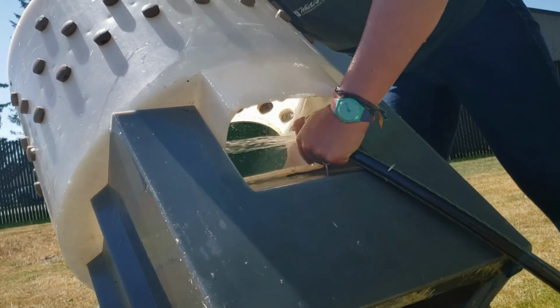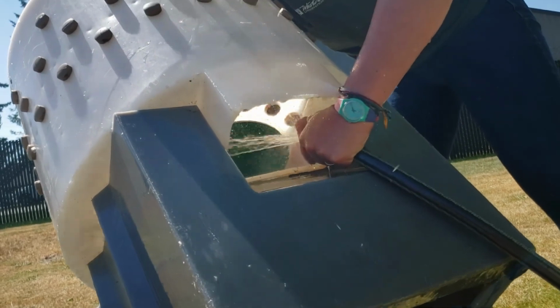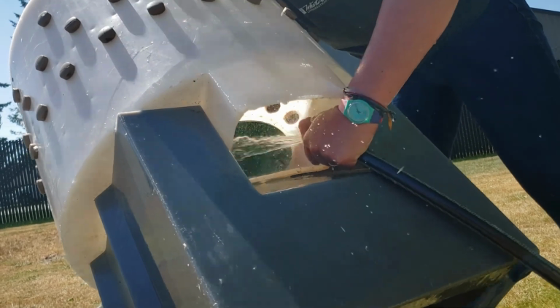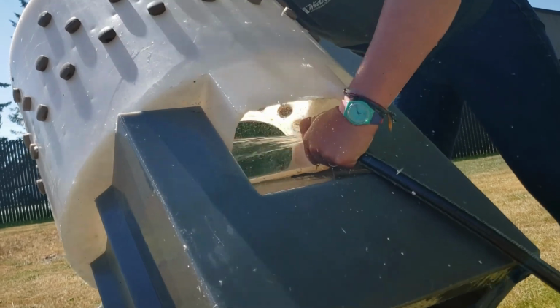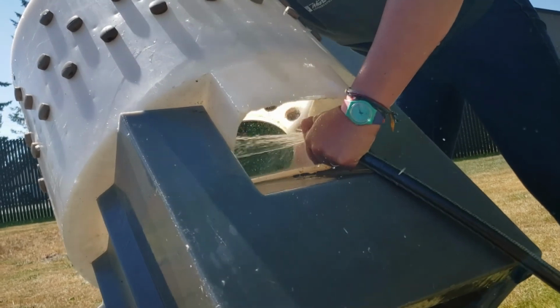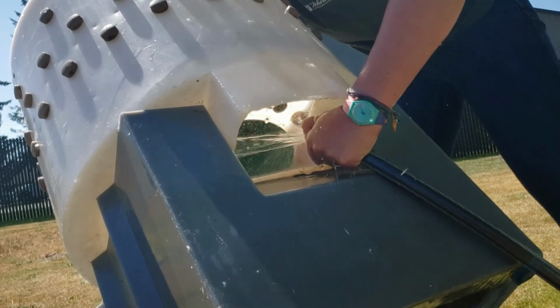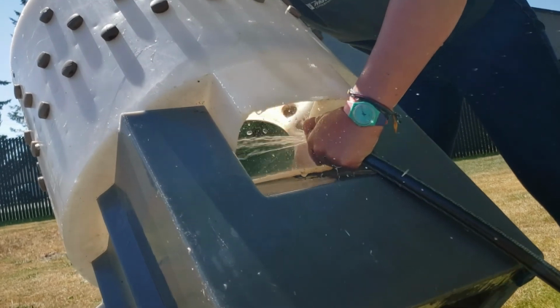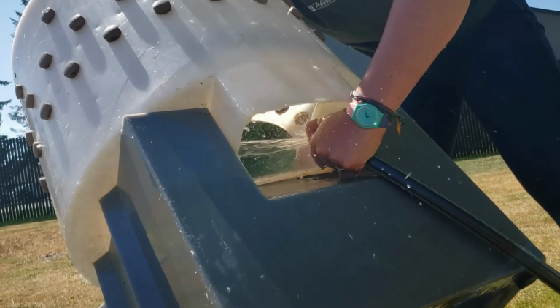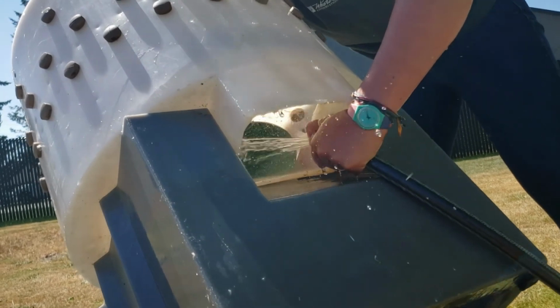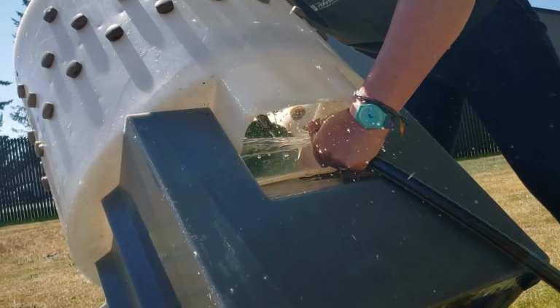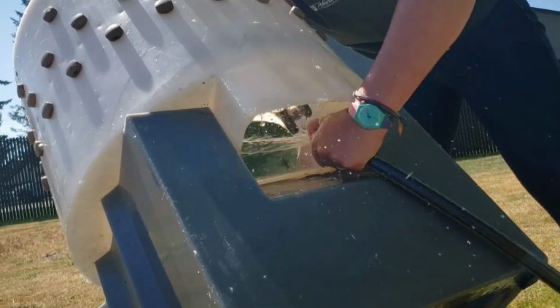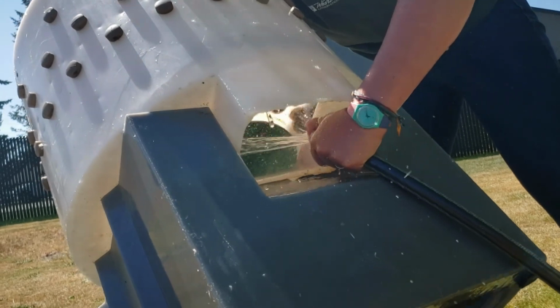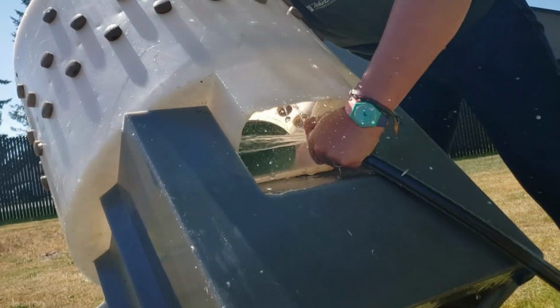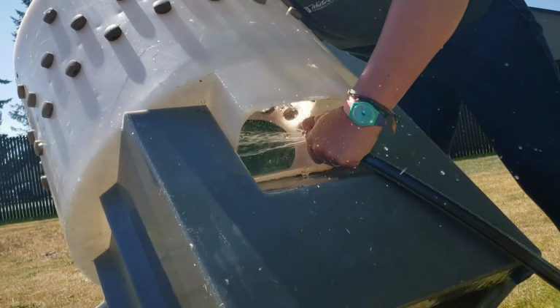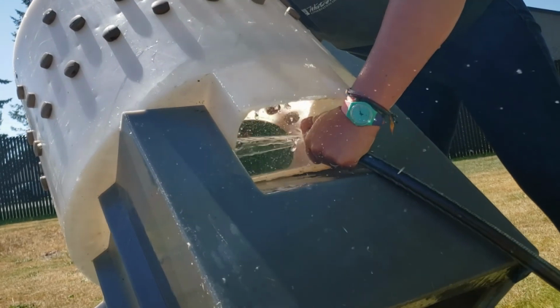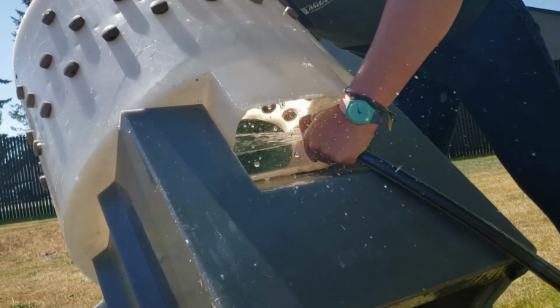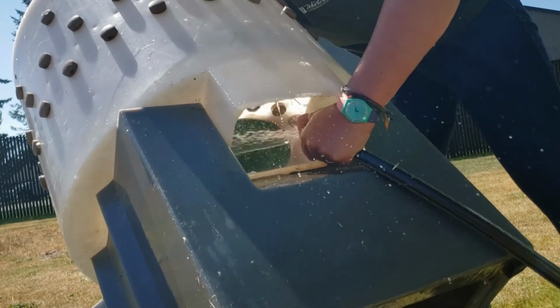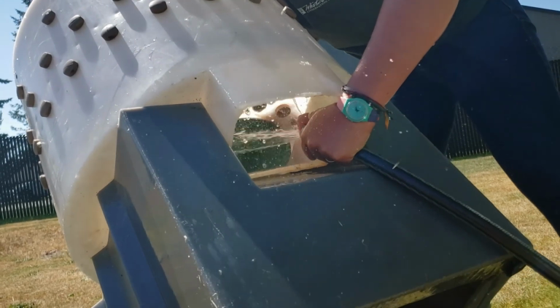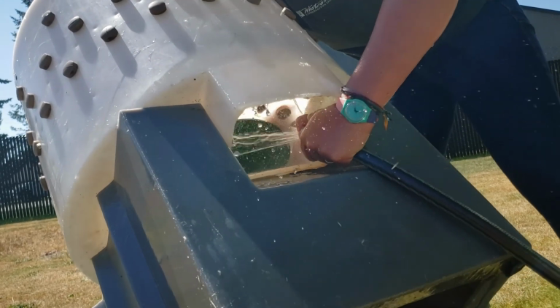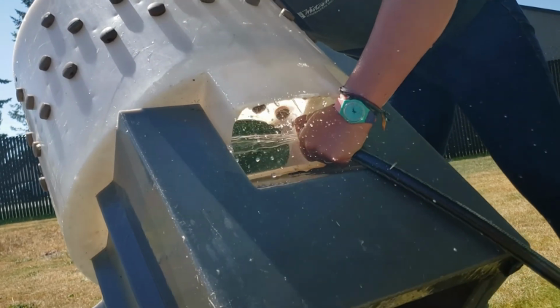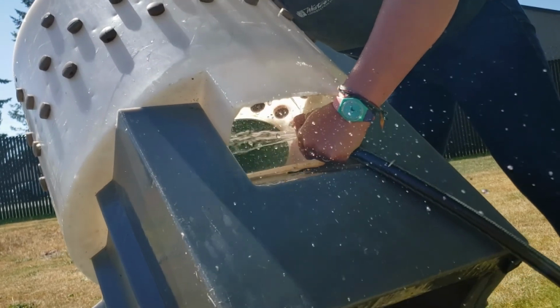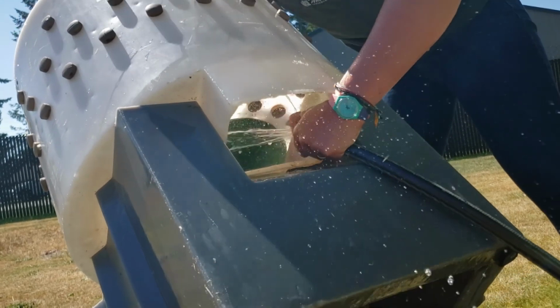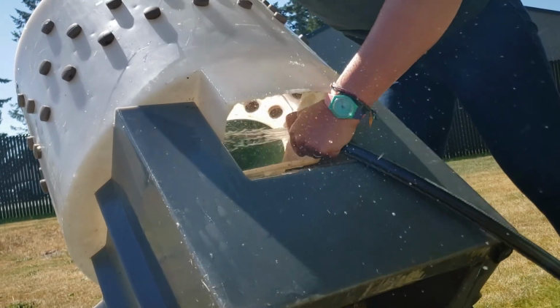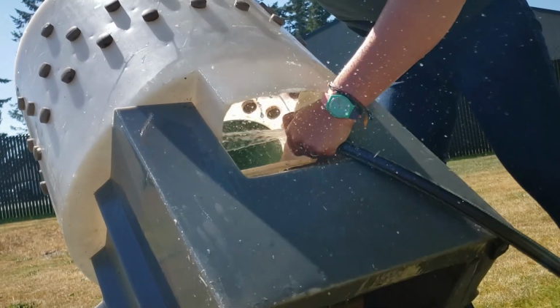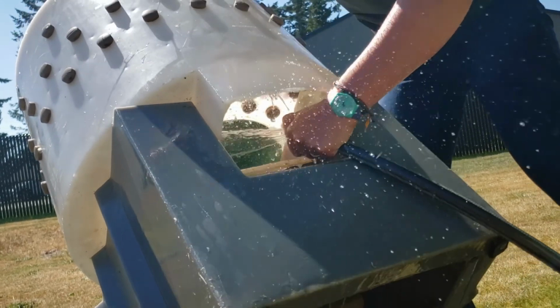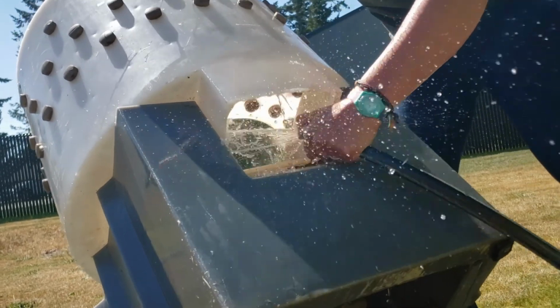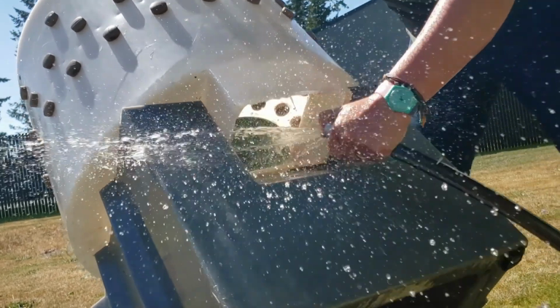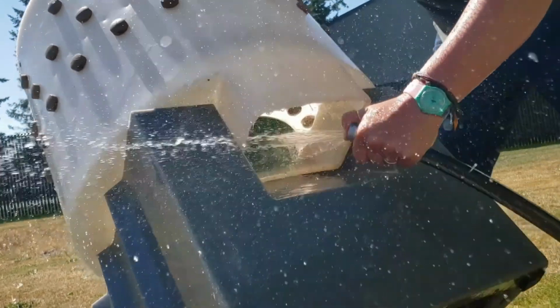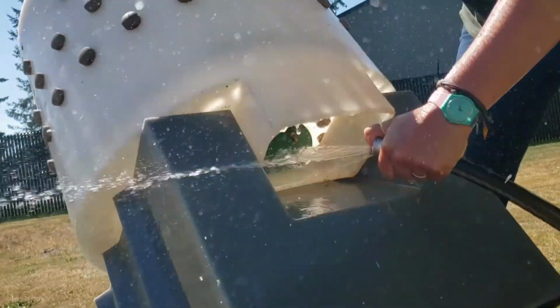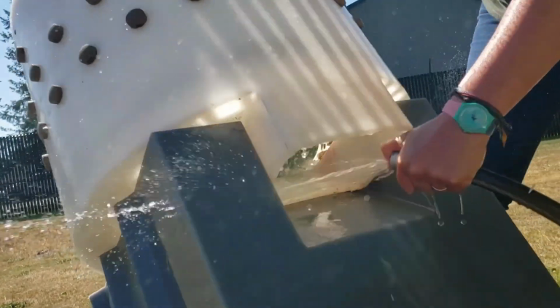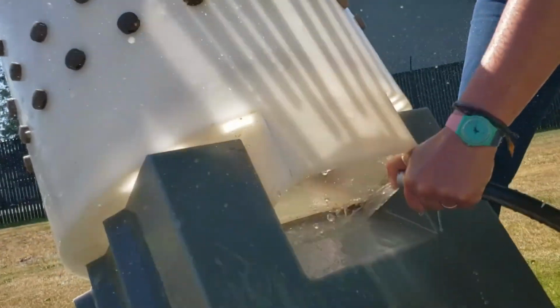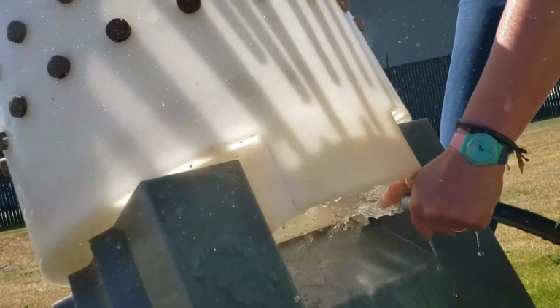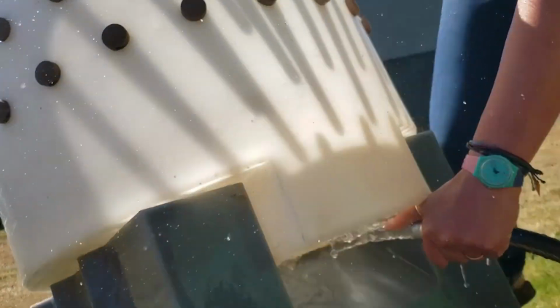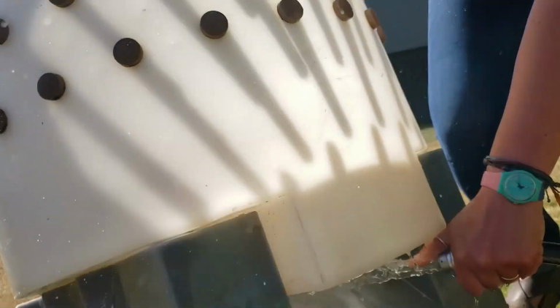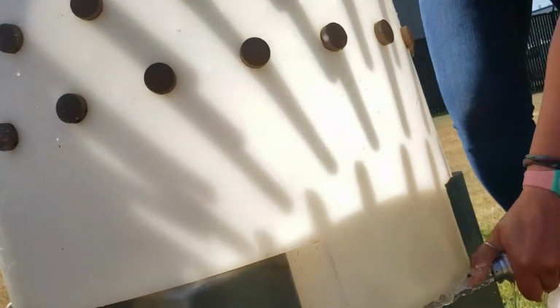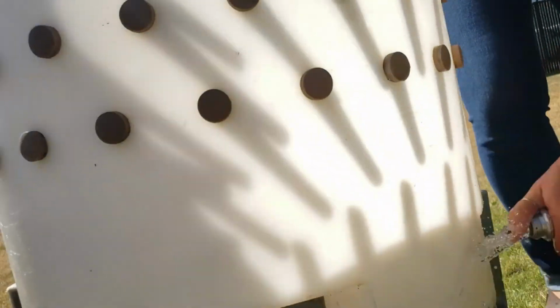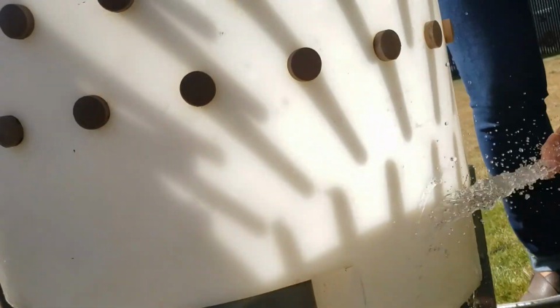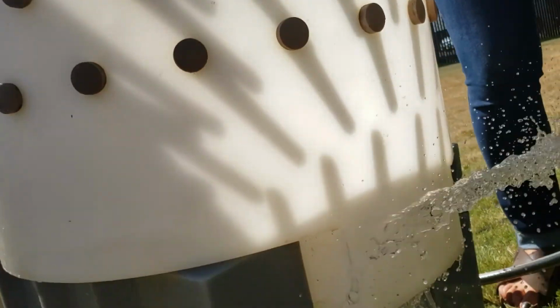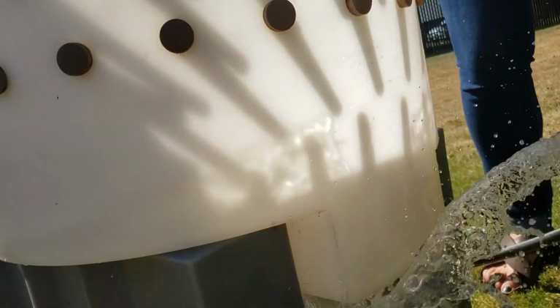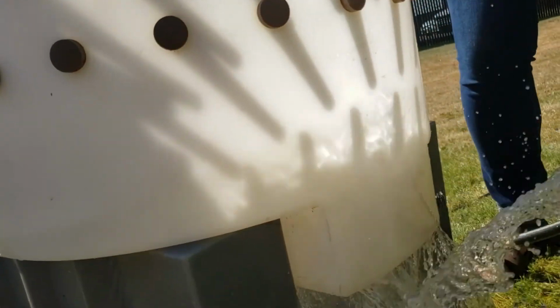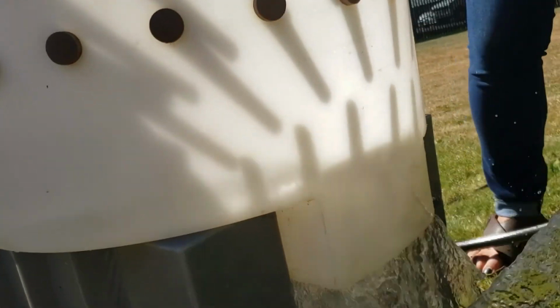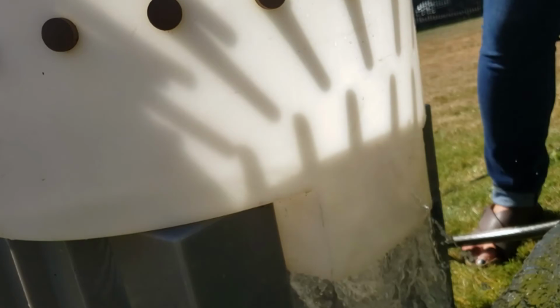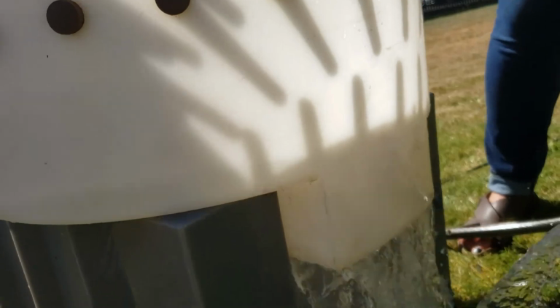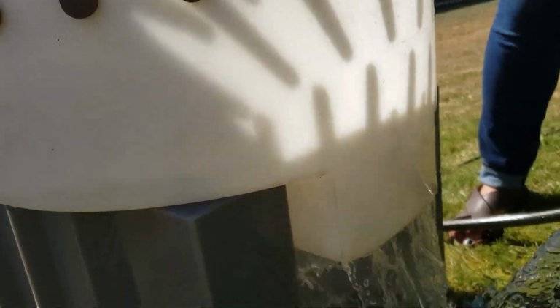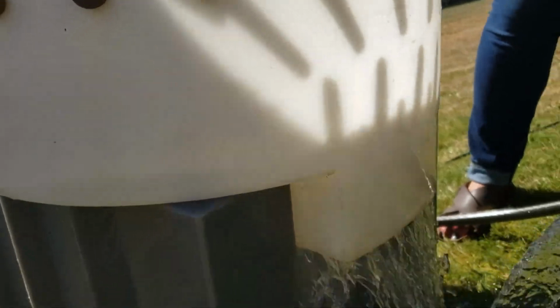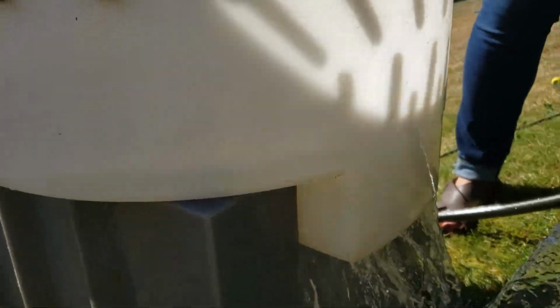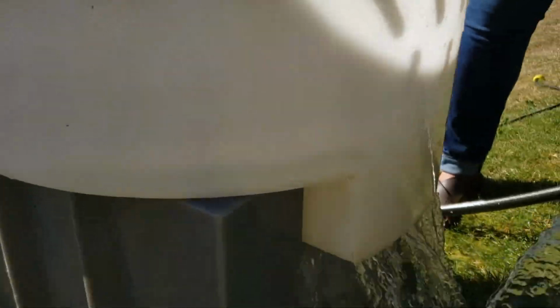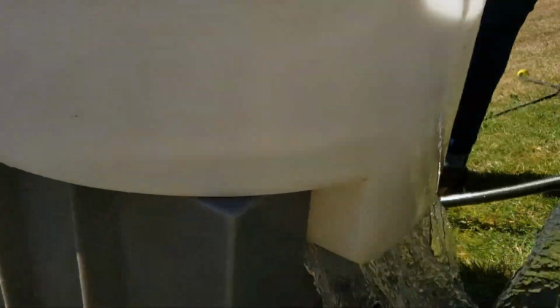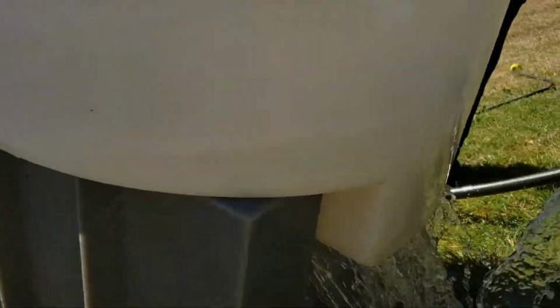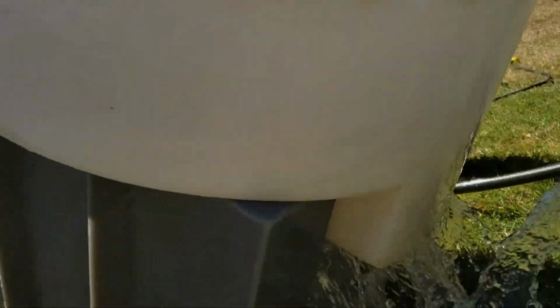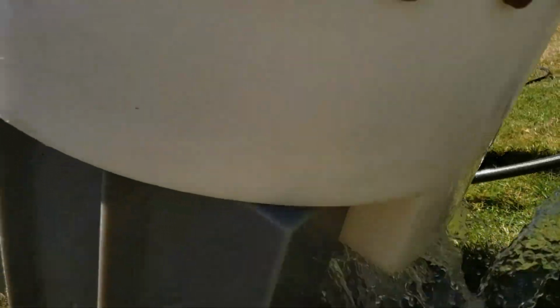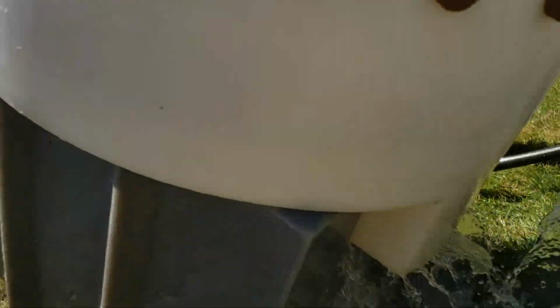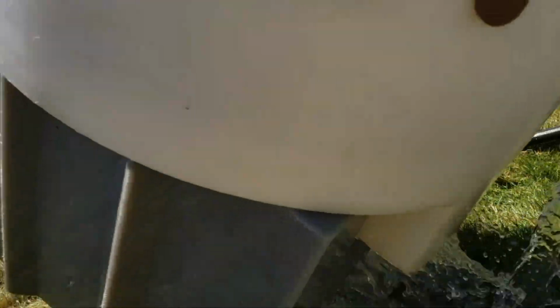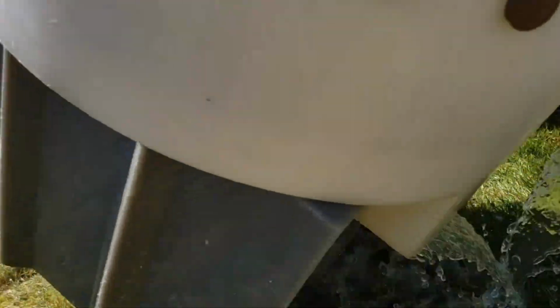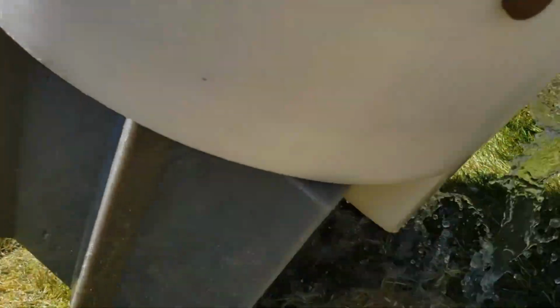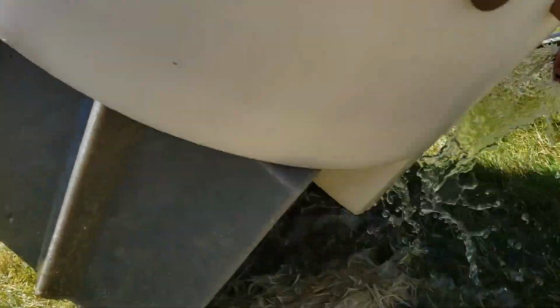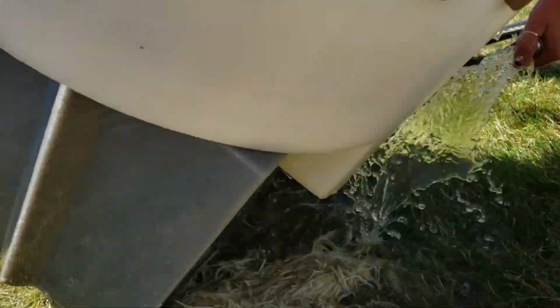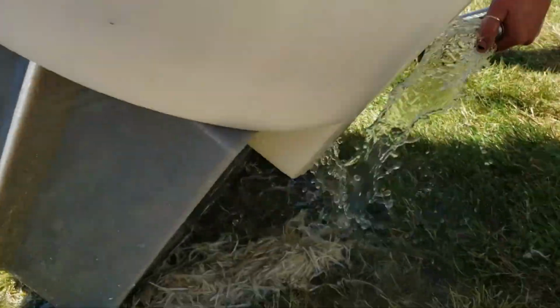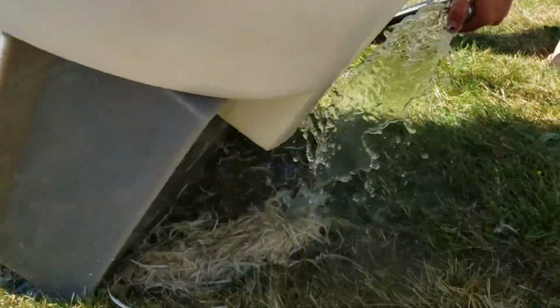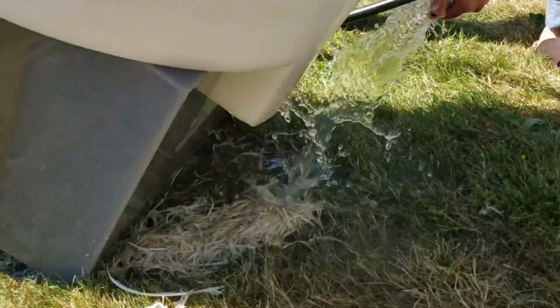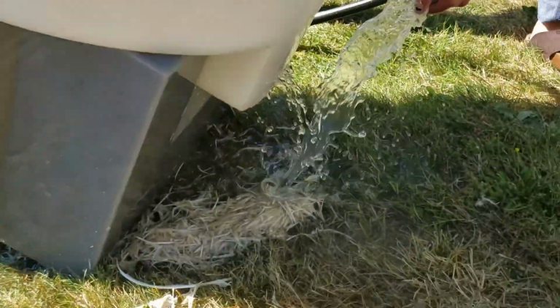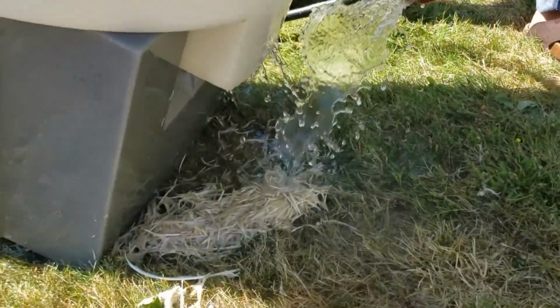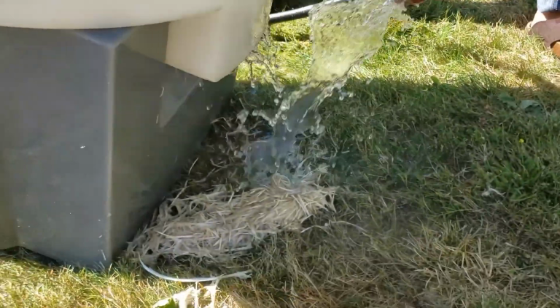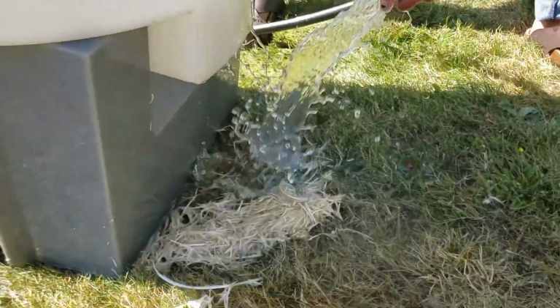Try not to spray the underside of this plucker where all the motor is.